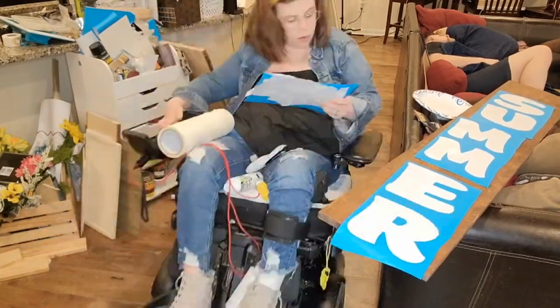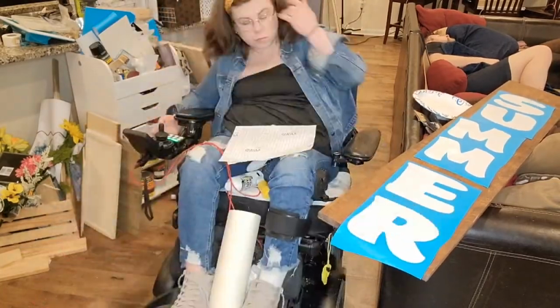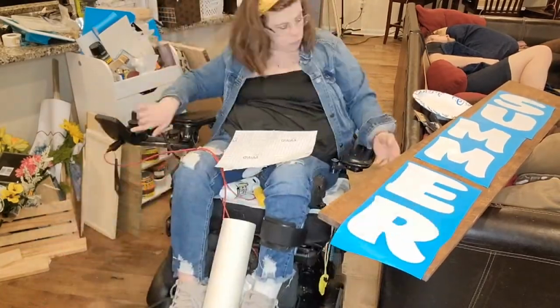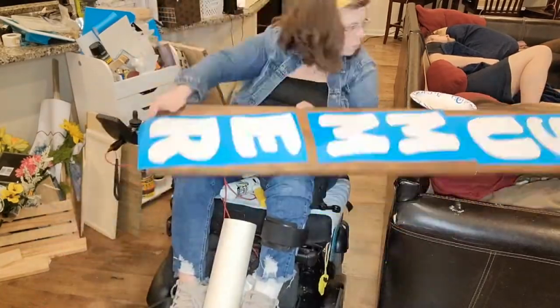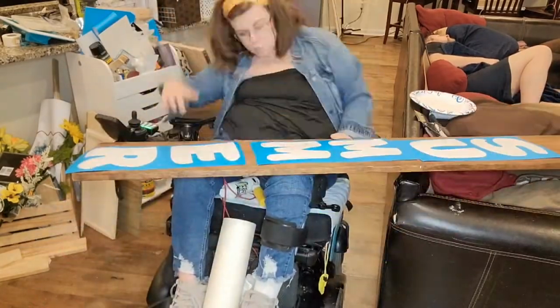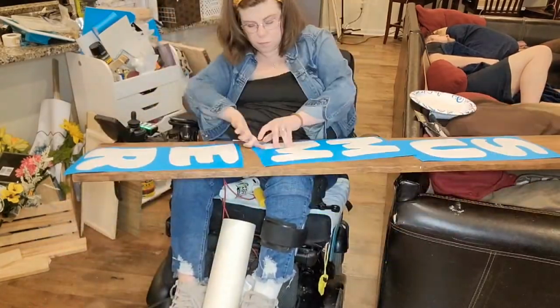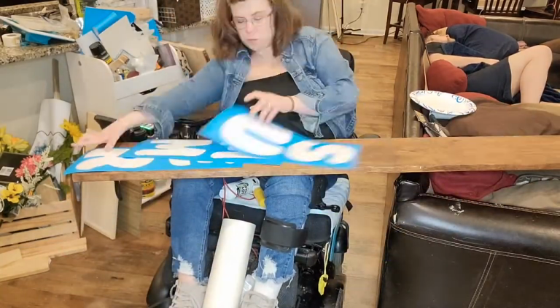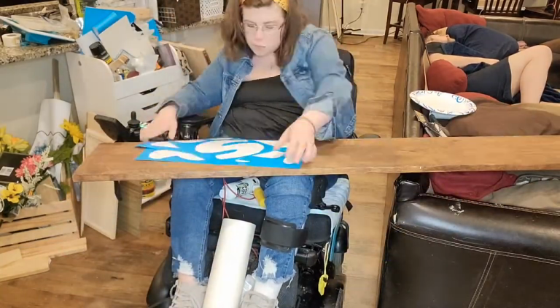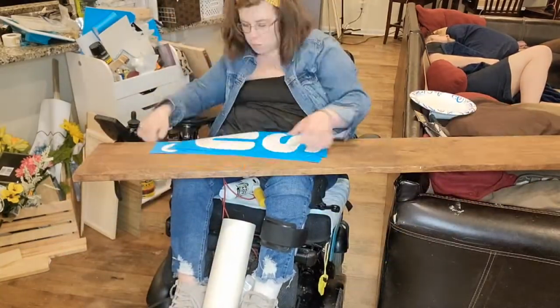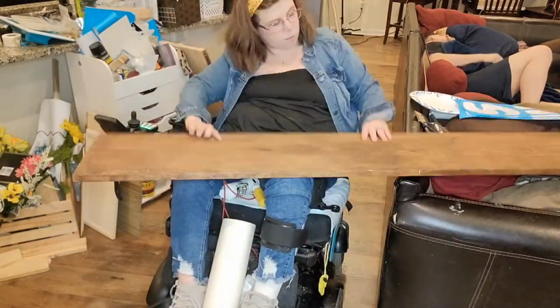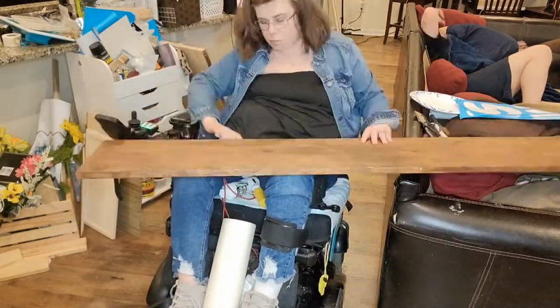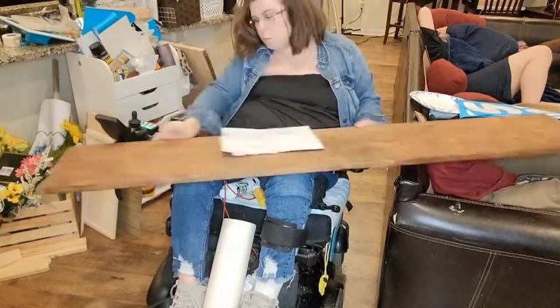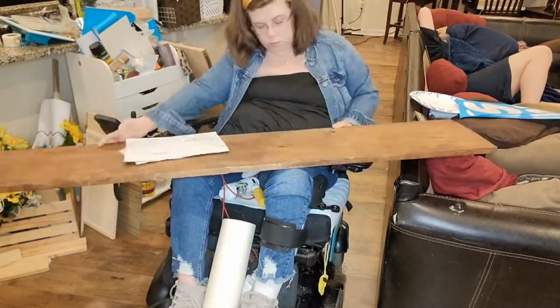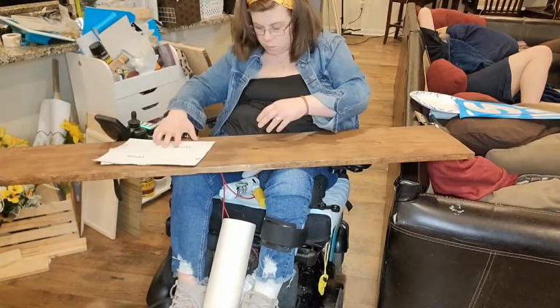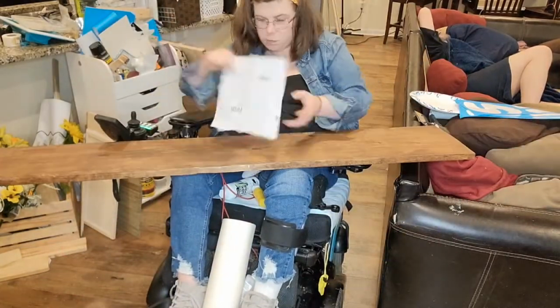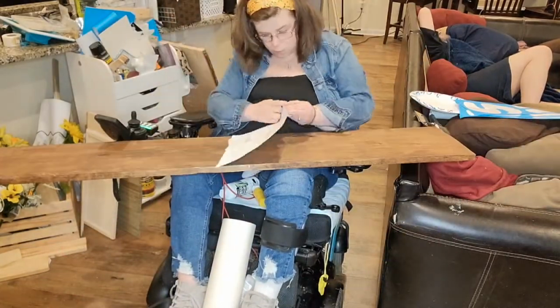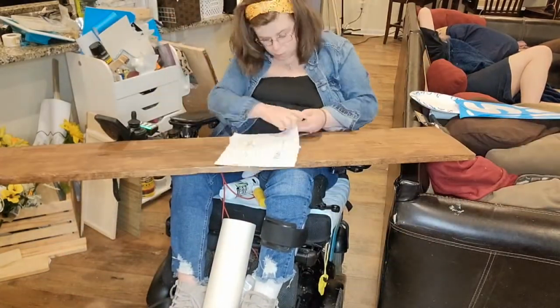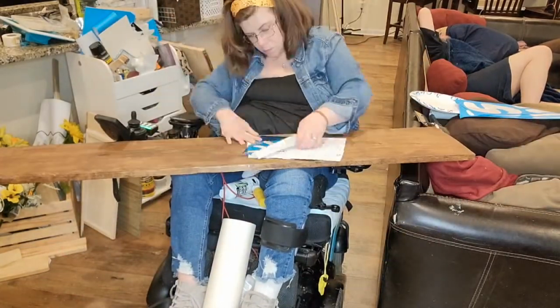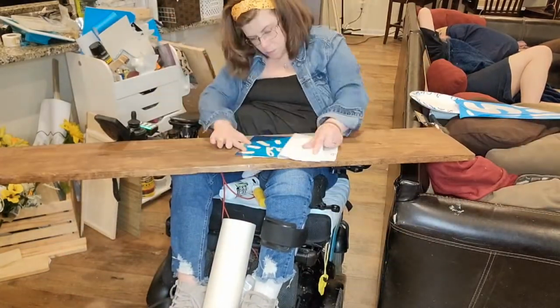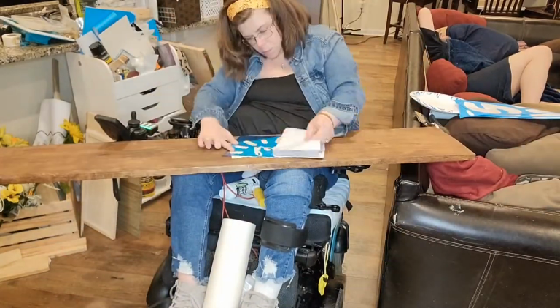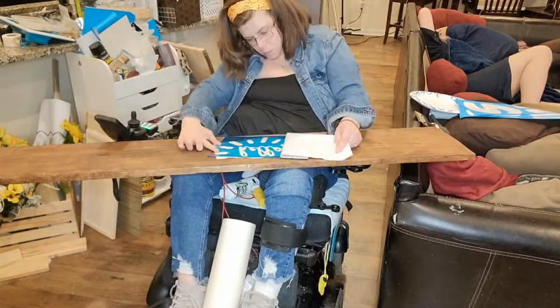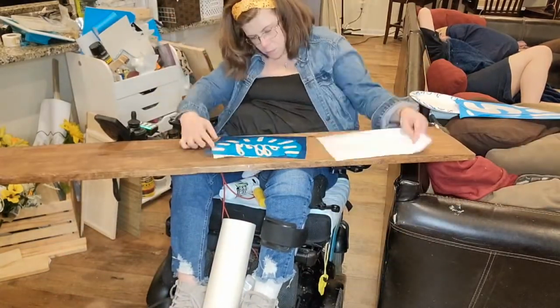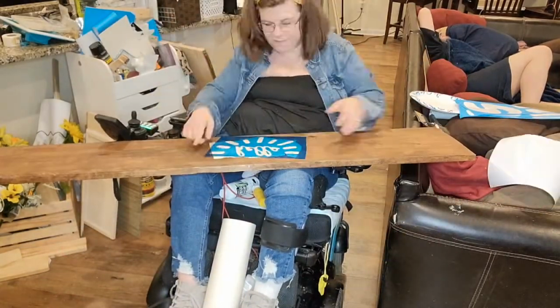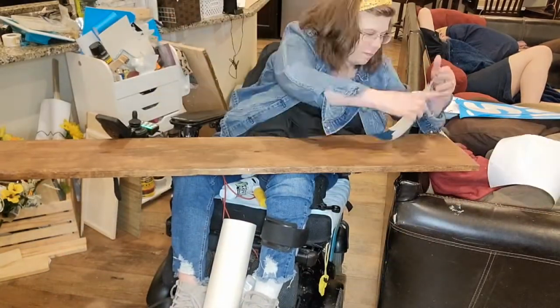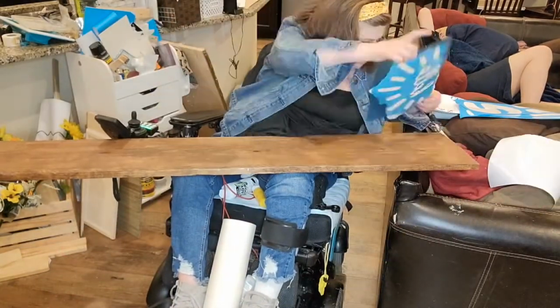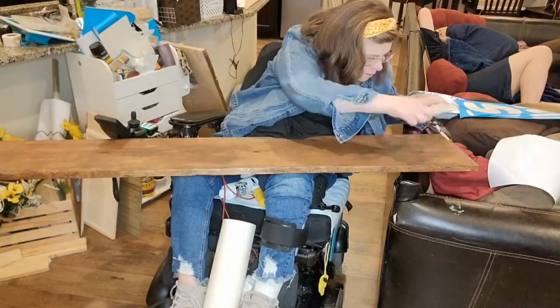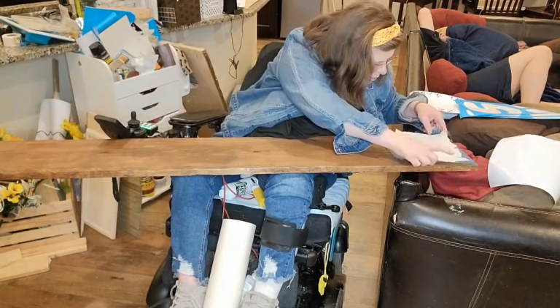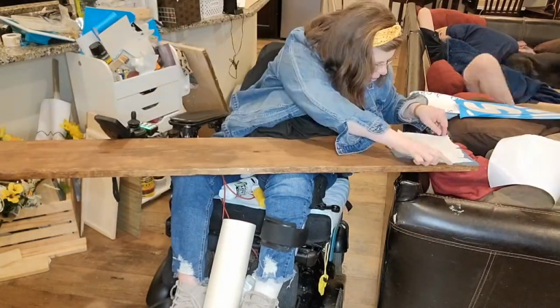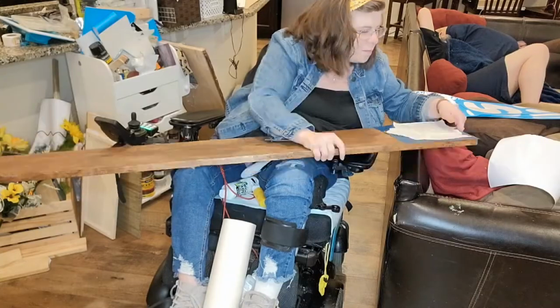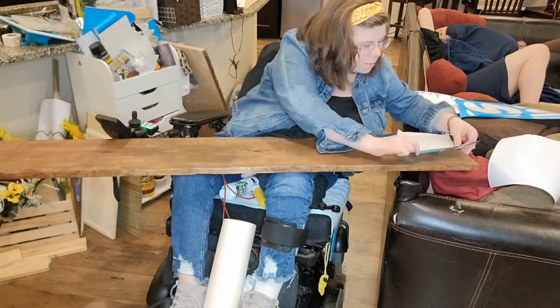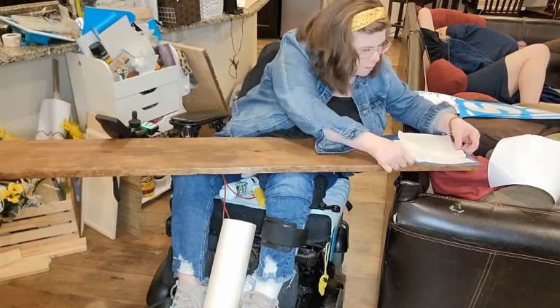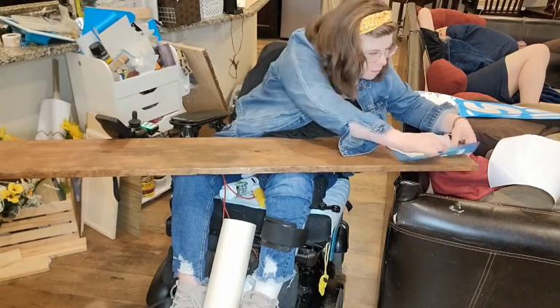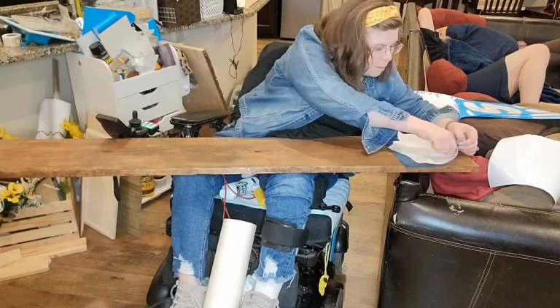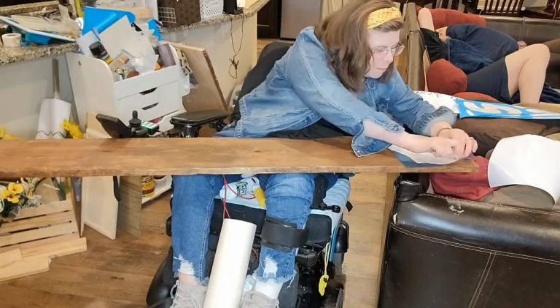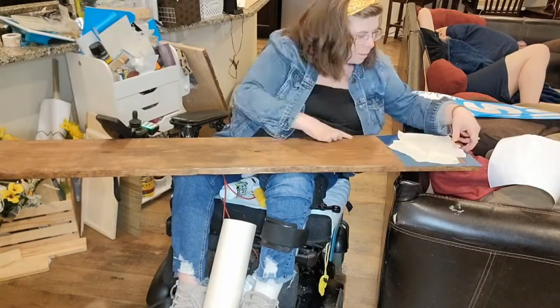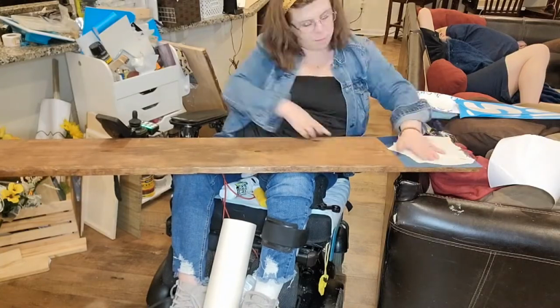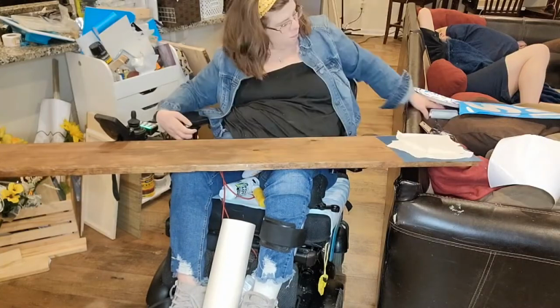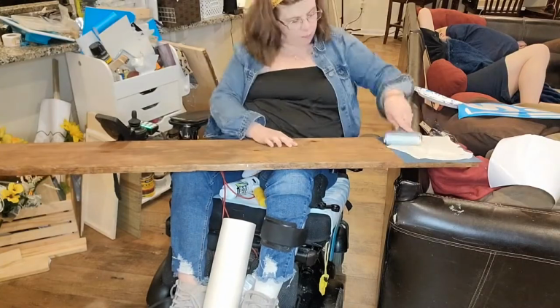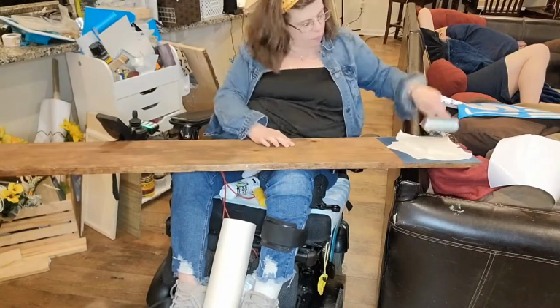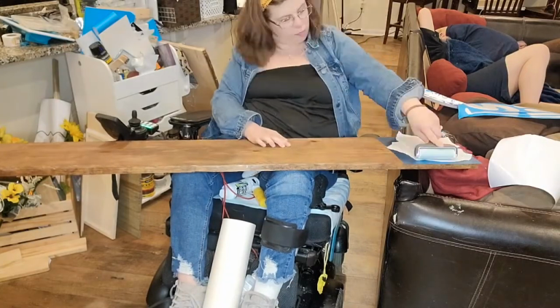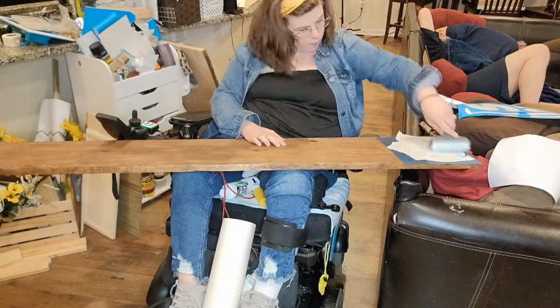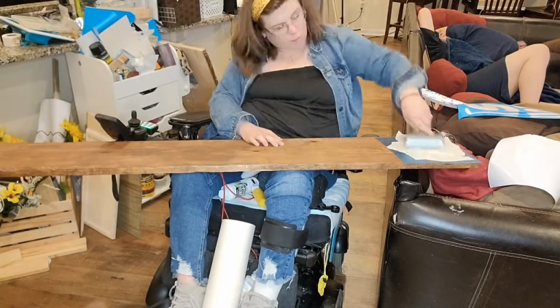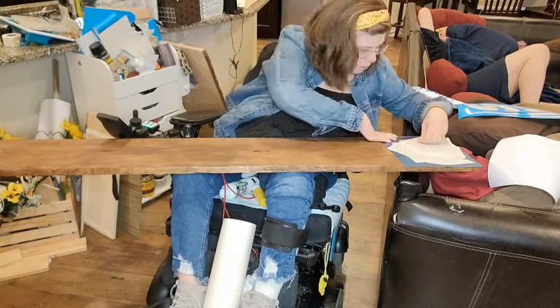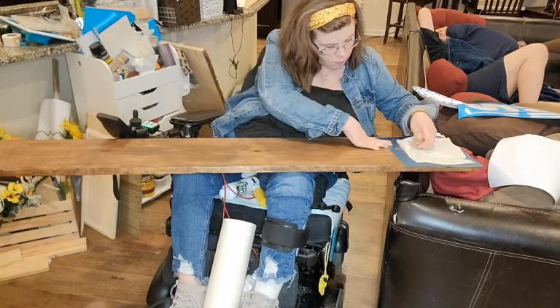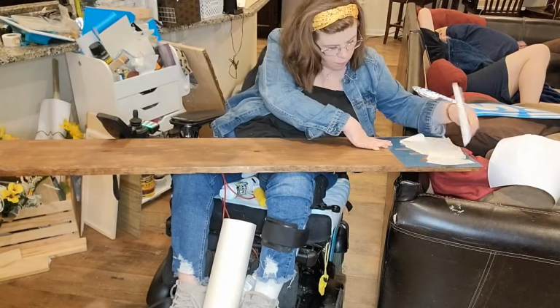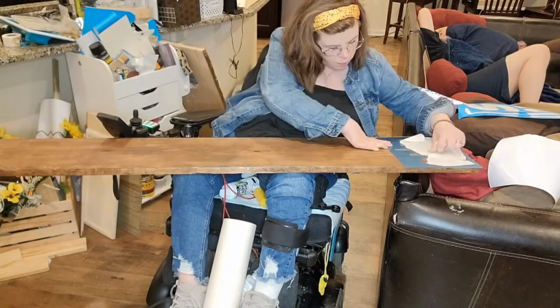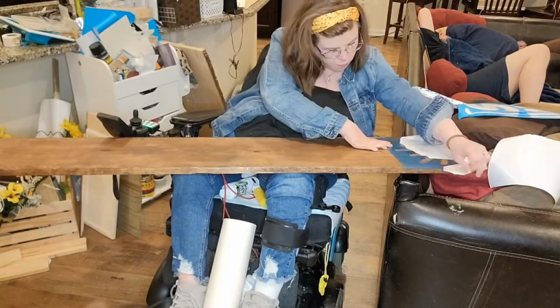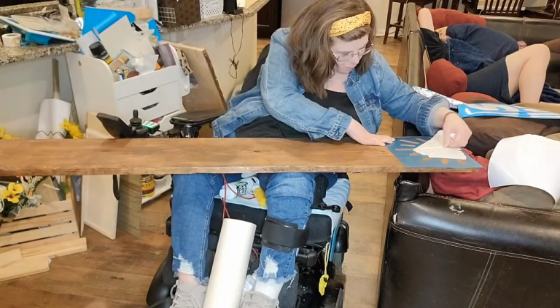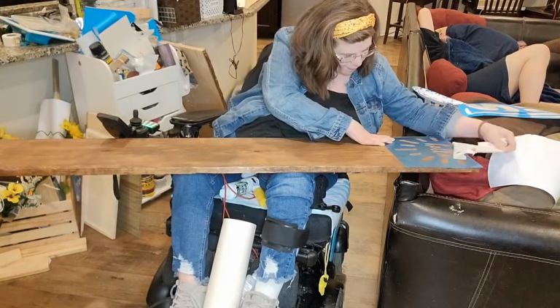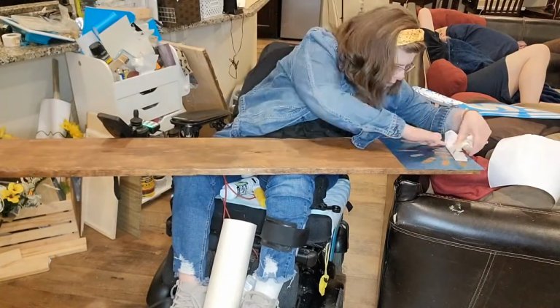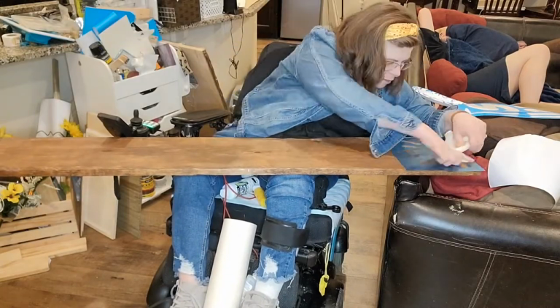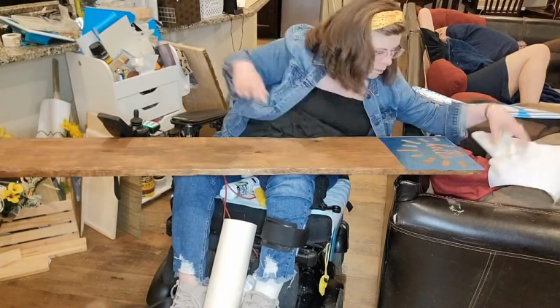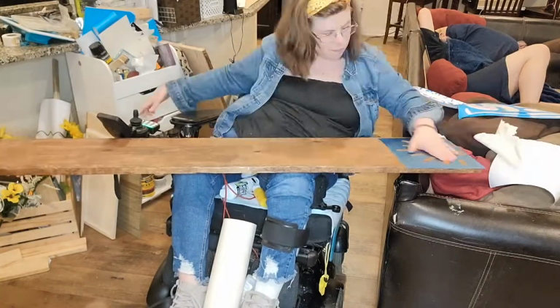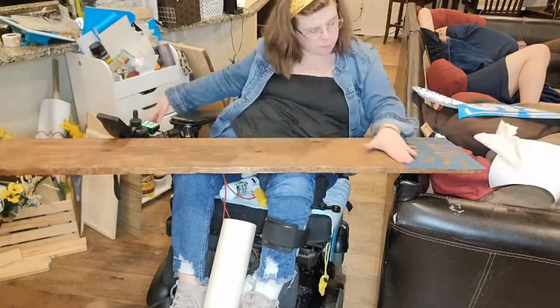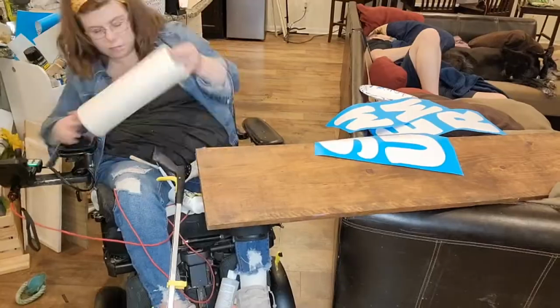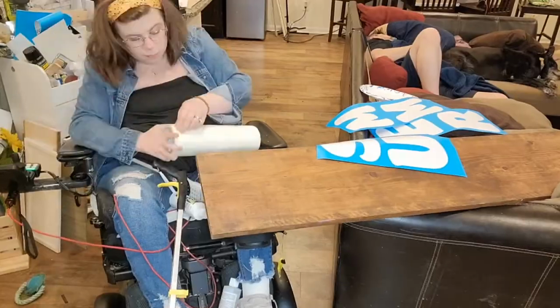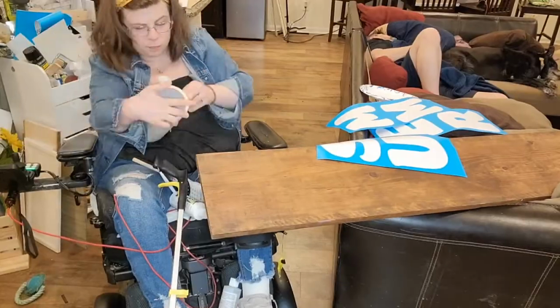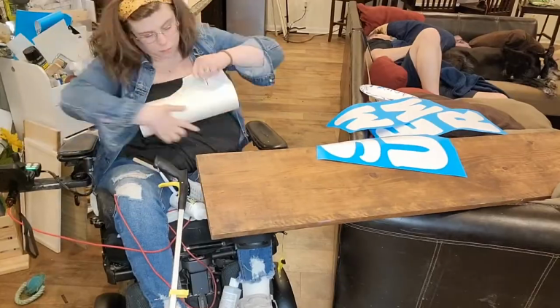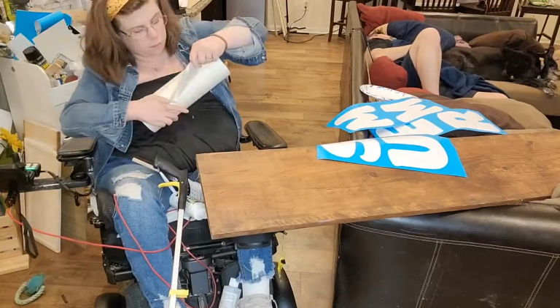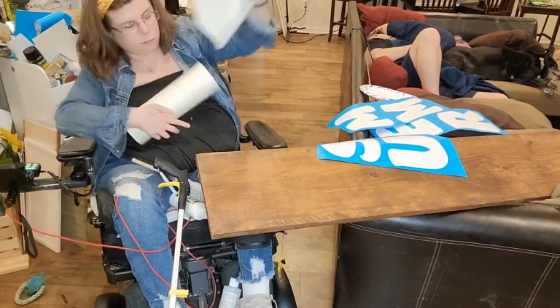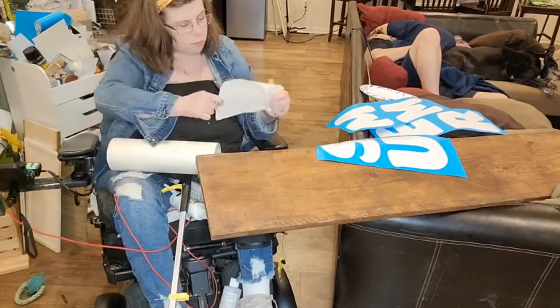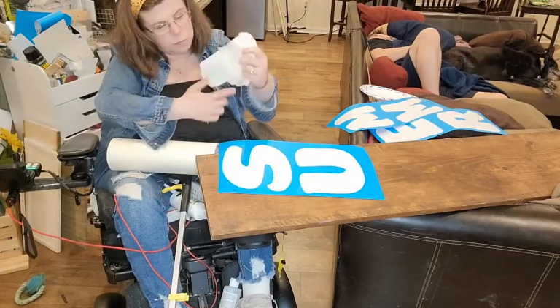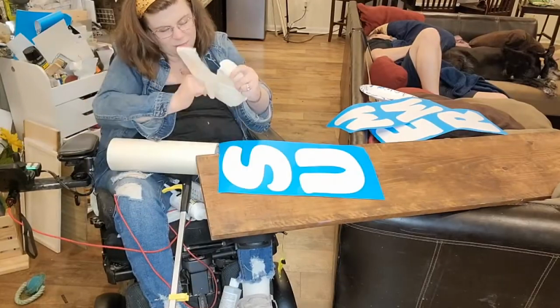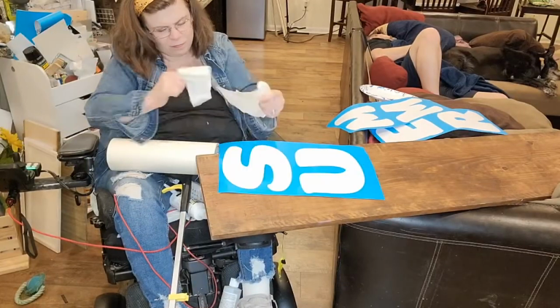Please don't mind my husband in the background — I like to do my arts and crafts in the middle of the night, and sometimes this is just how it is!